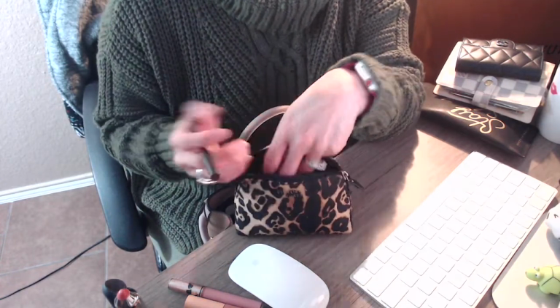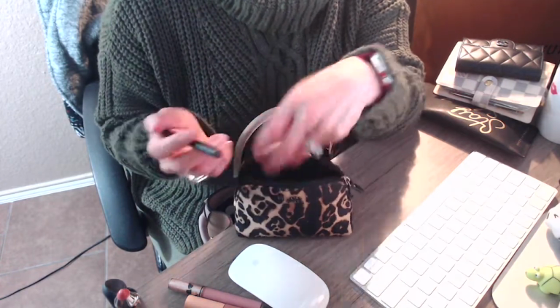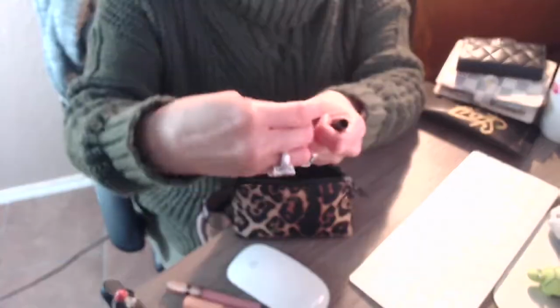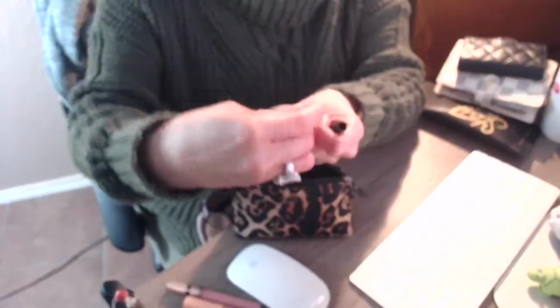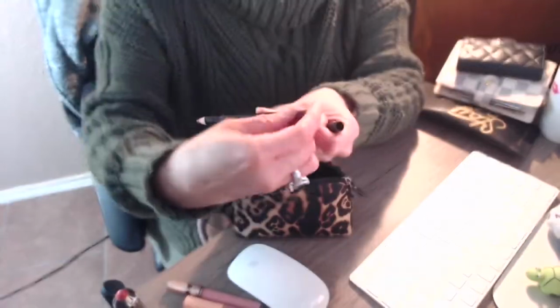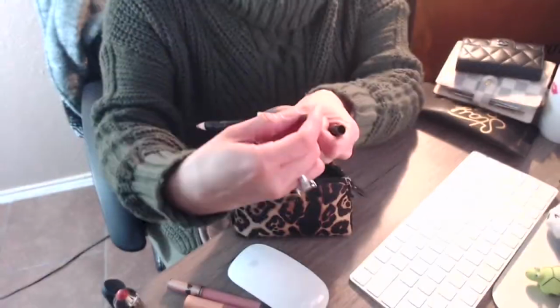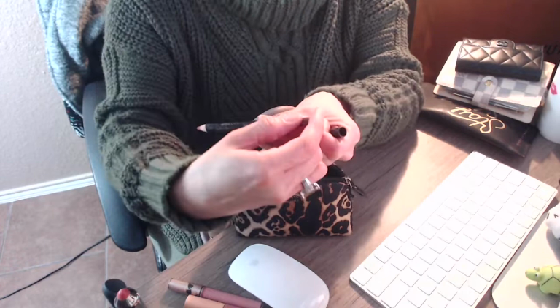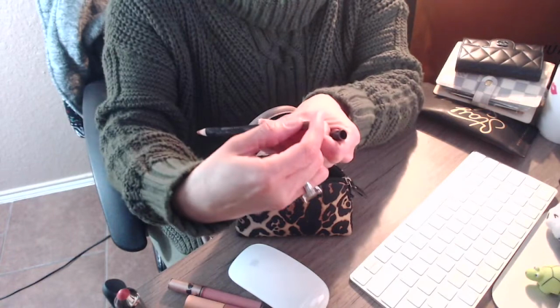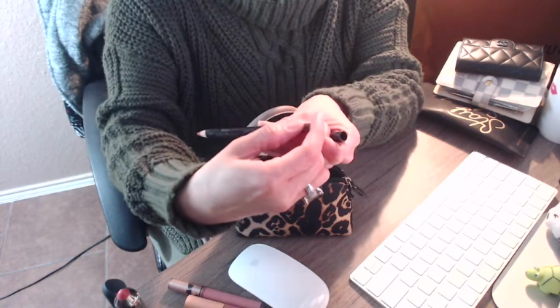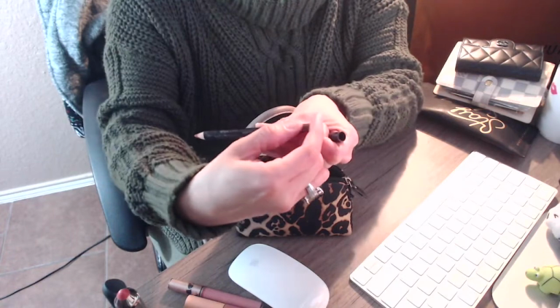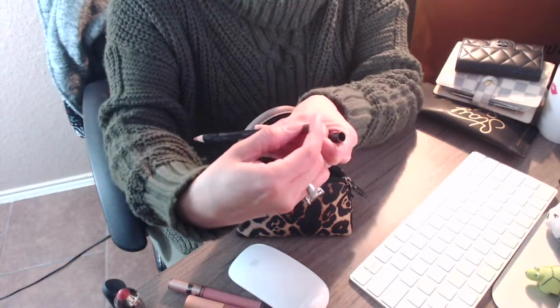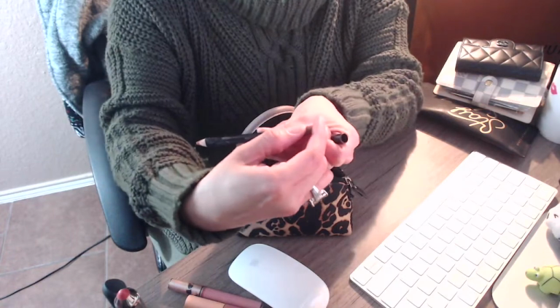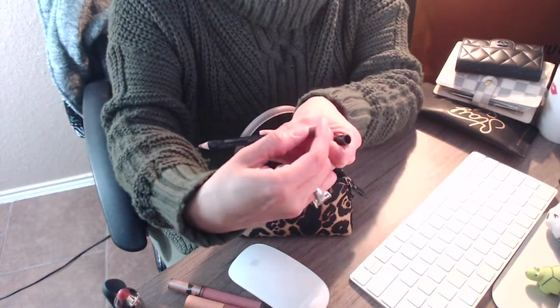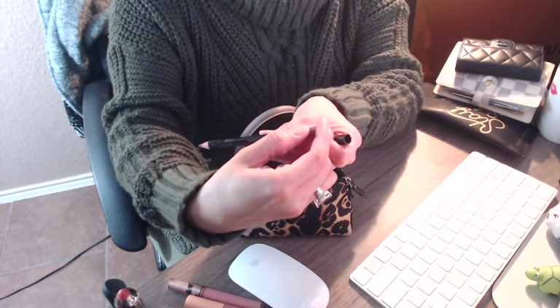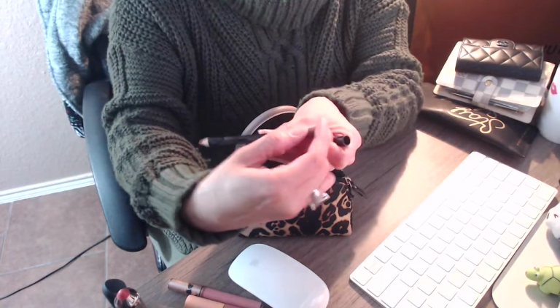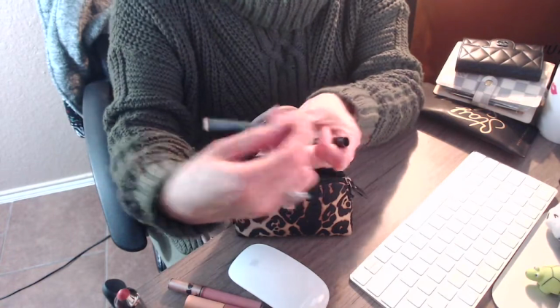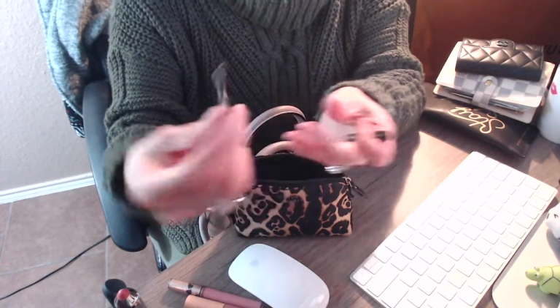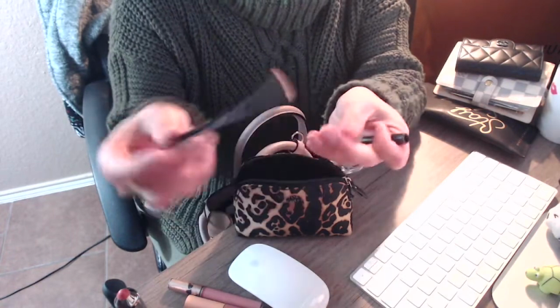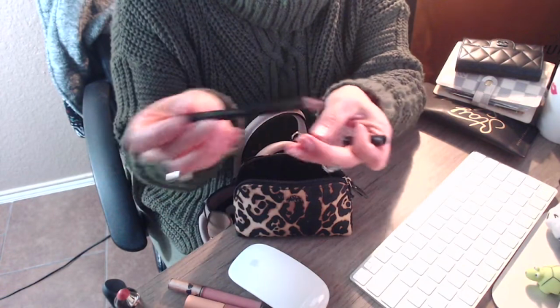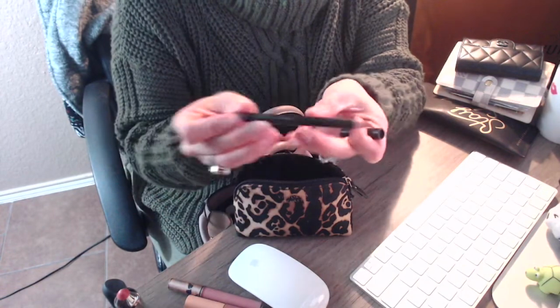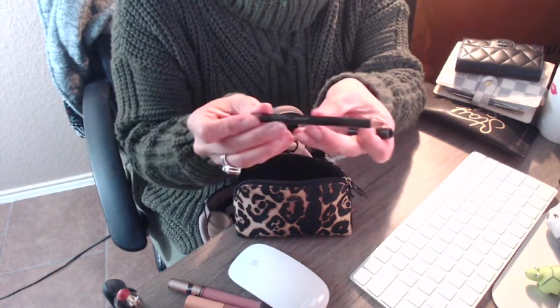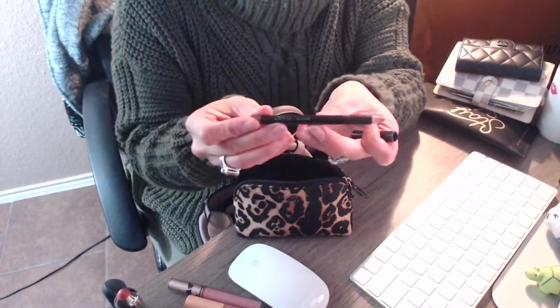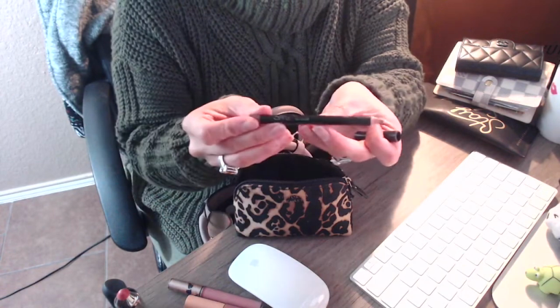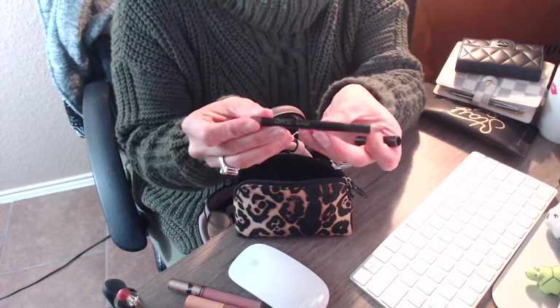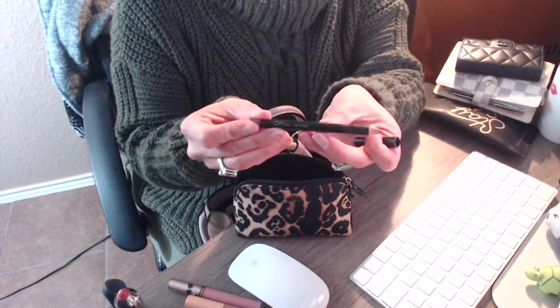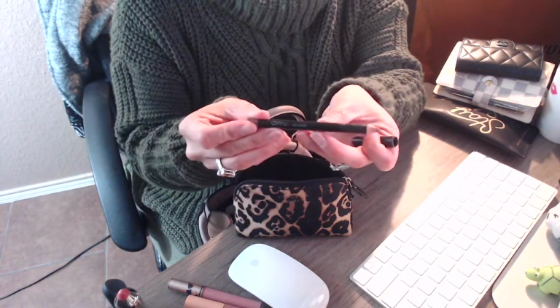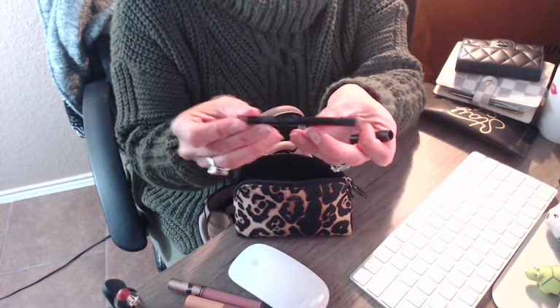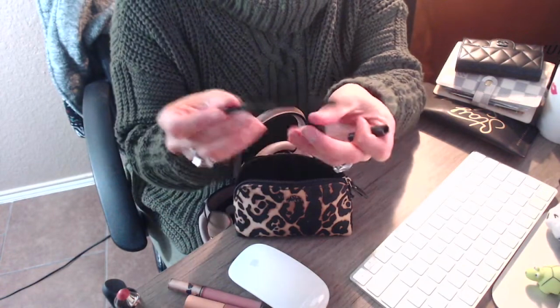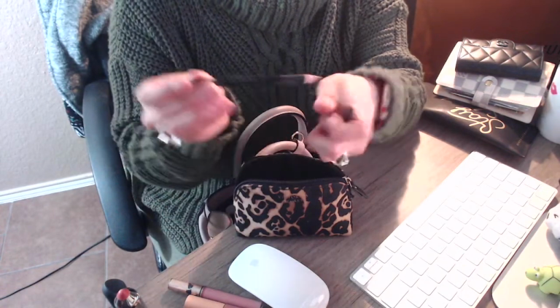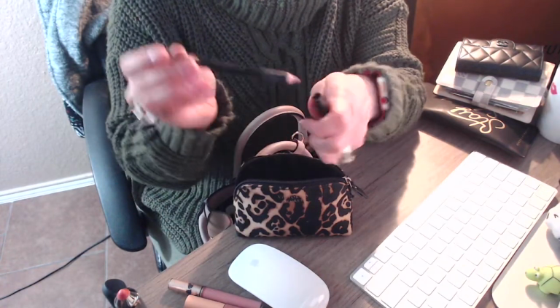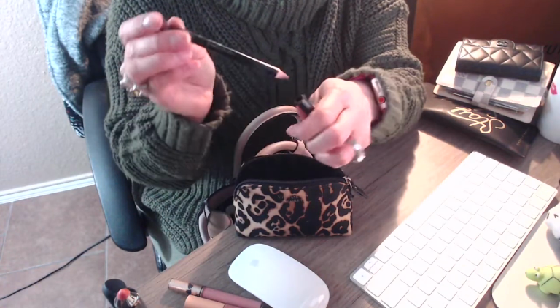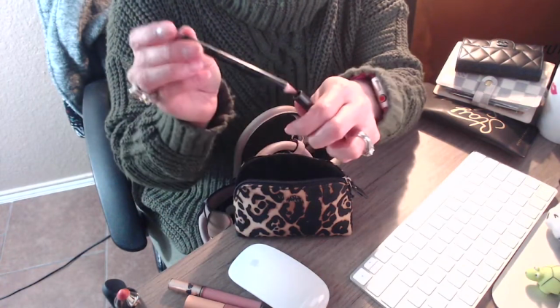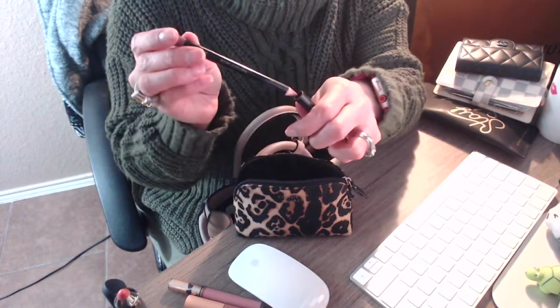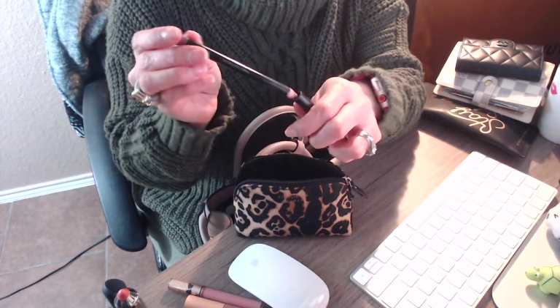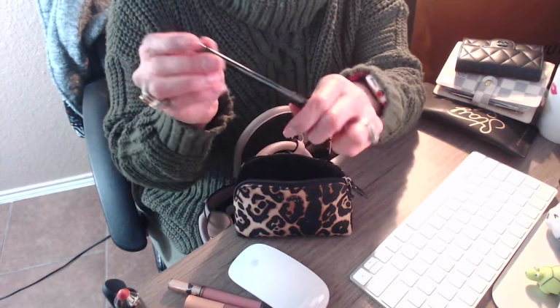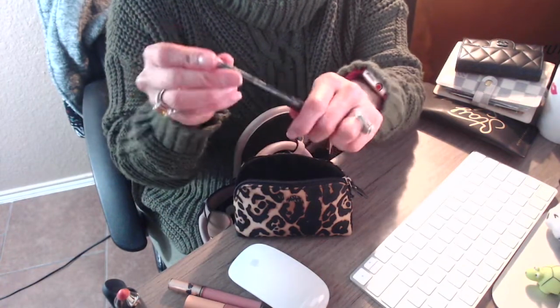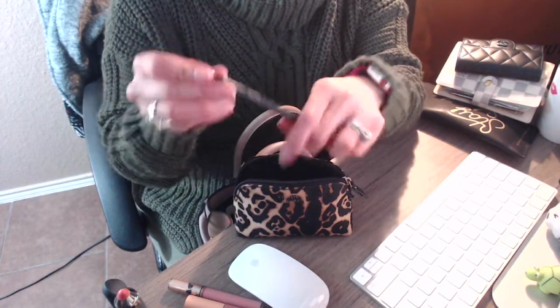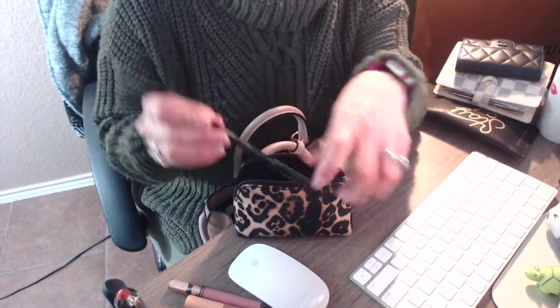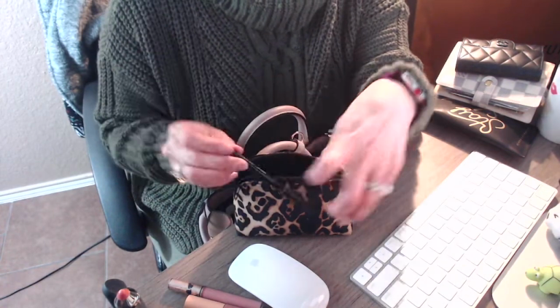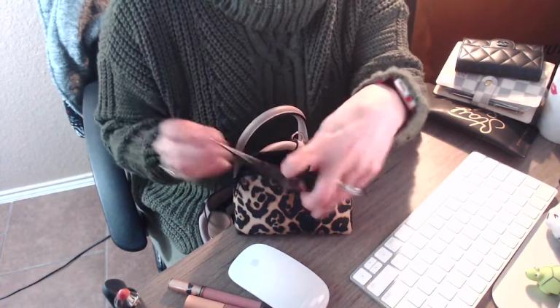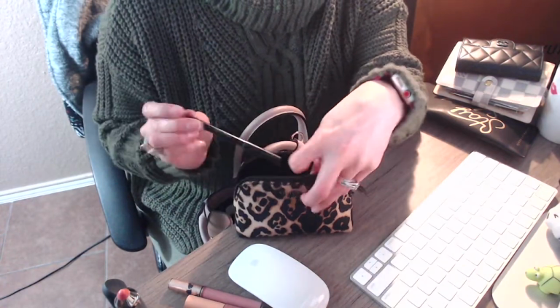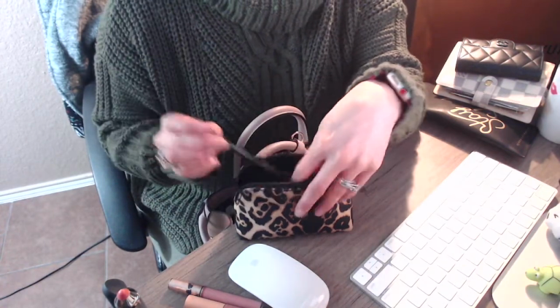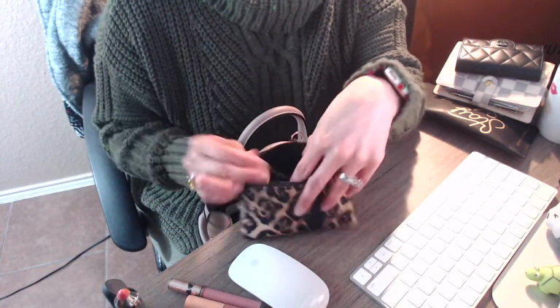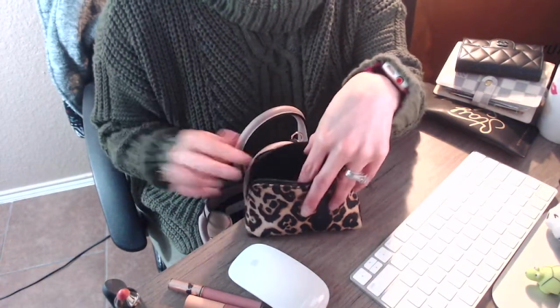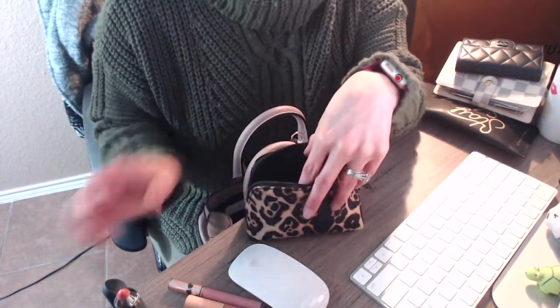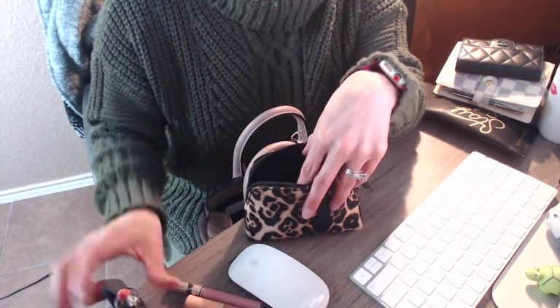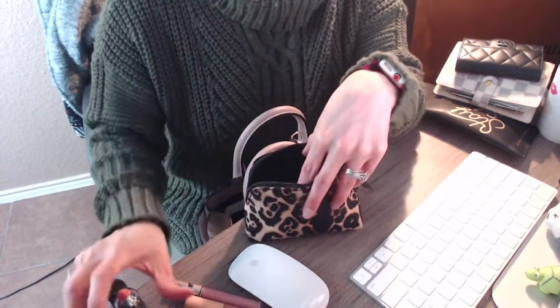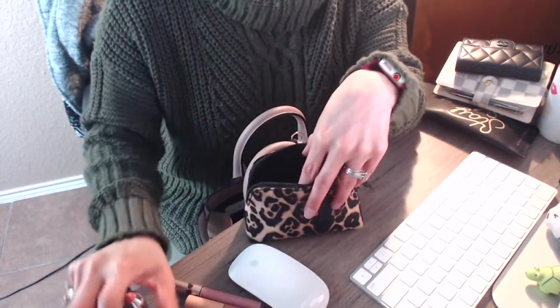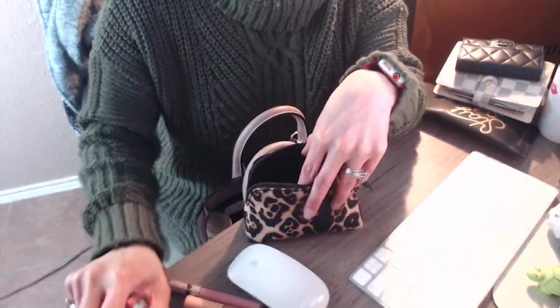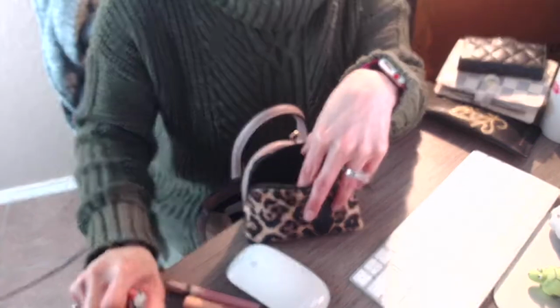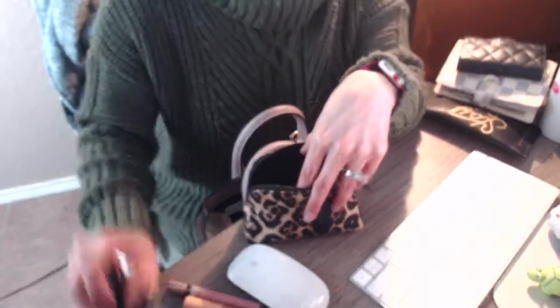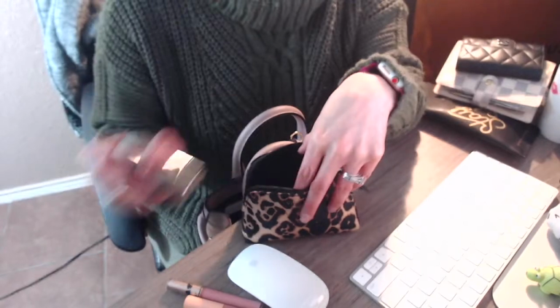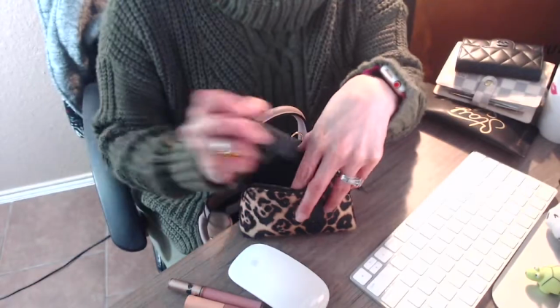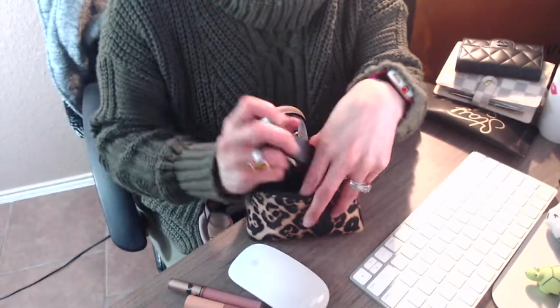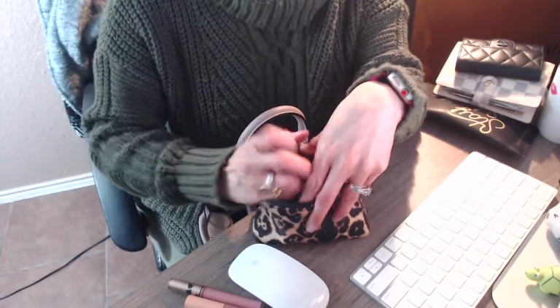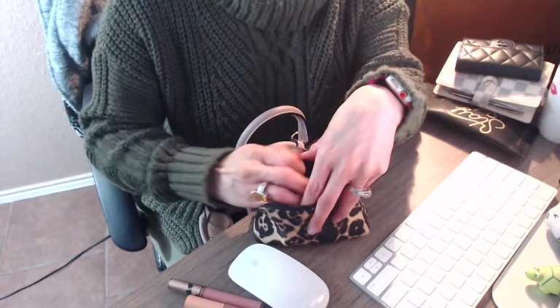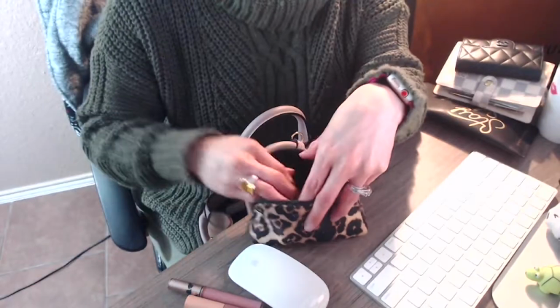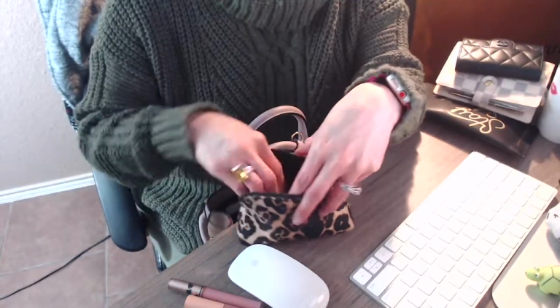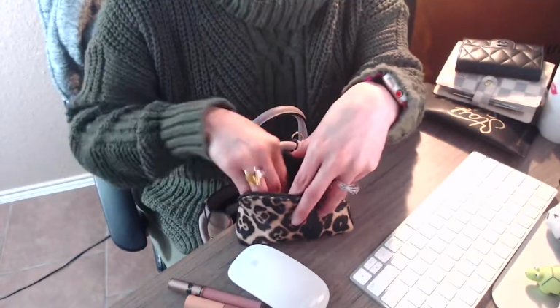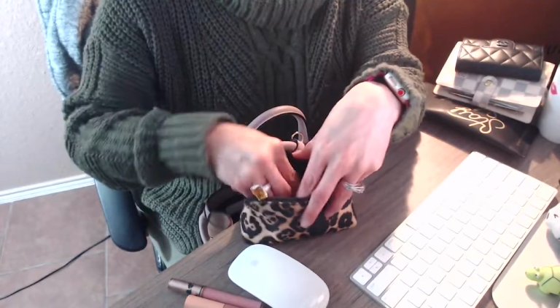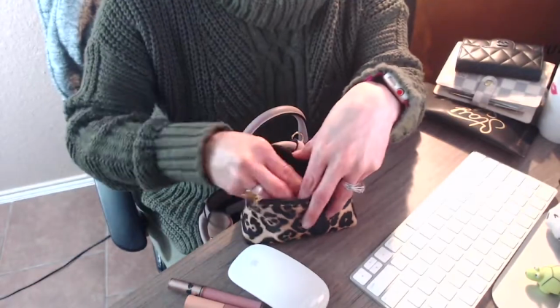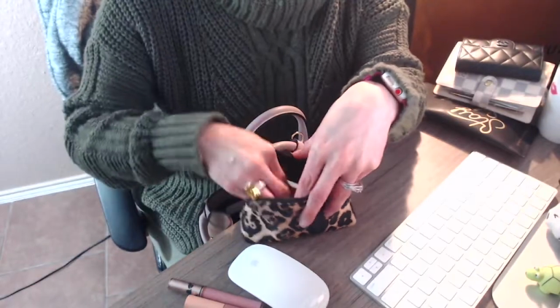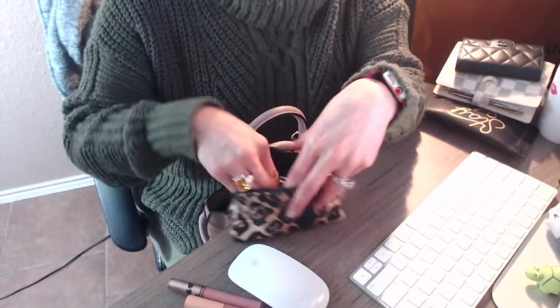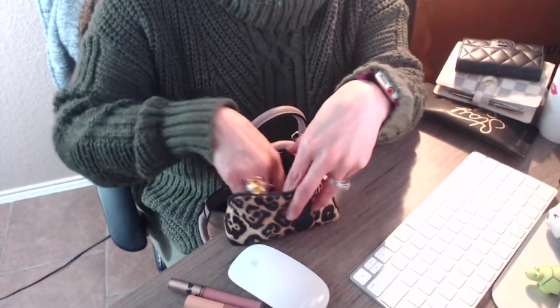I also have a lip liner from NYX in the color Wine. That is it for all my makeup. I really don't know why I have so many lipsticks in this little pouch since I don't reach for all of them while I'm out, but I guess I just have them in there just in case.